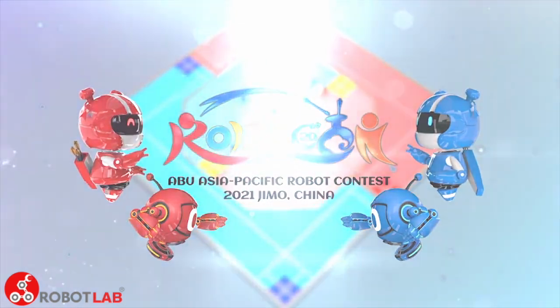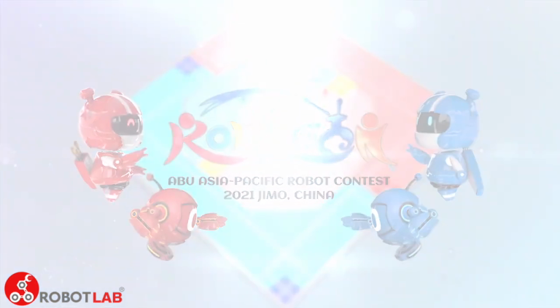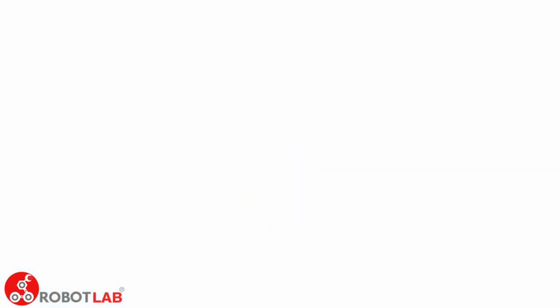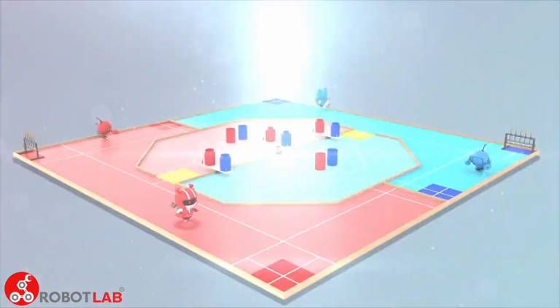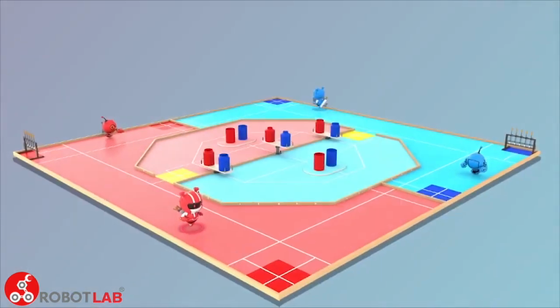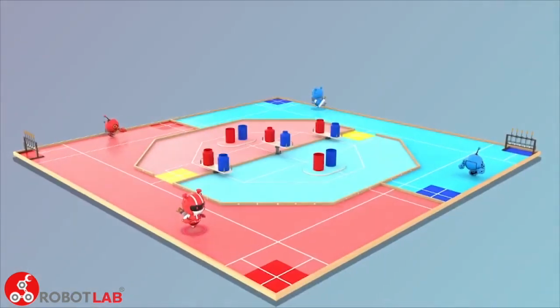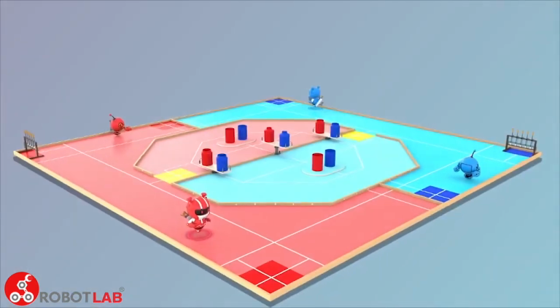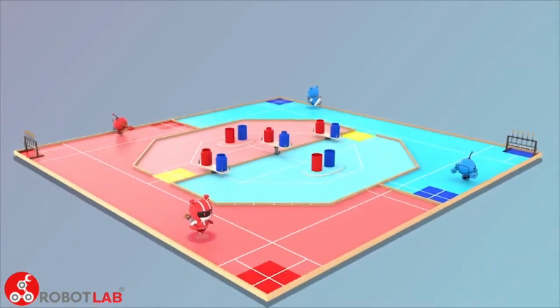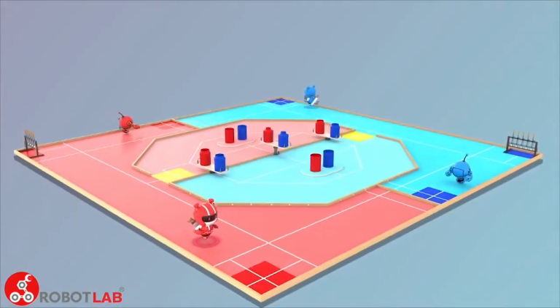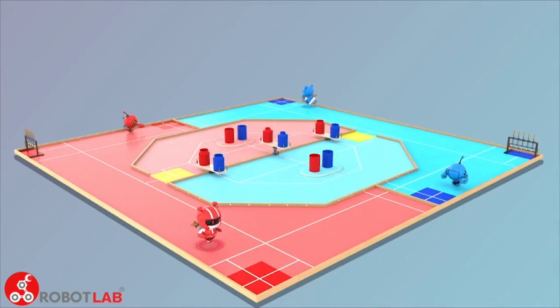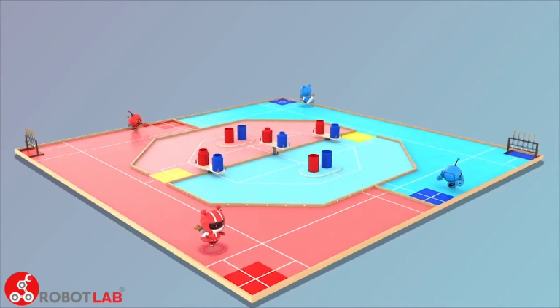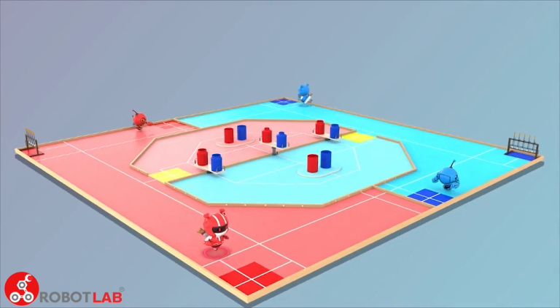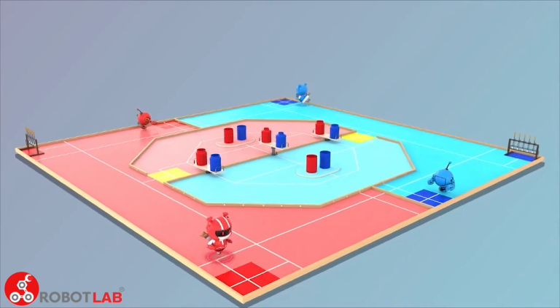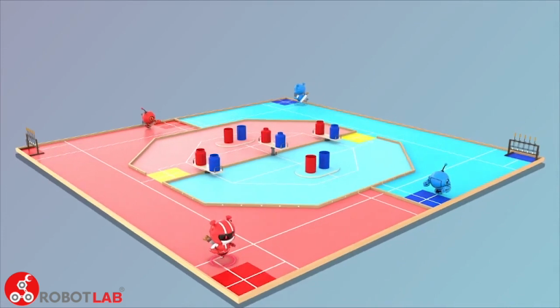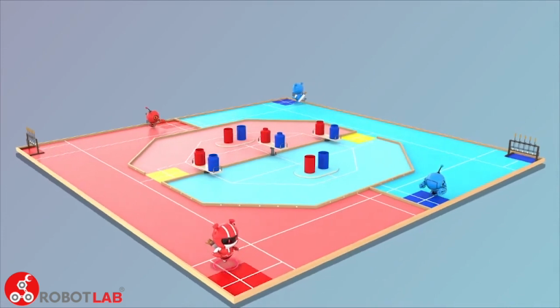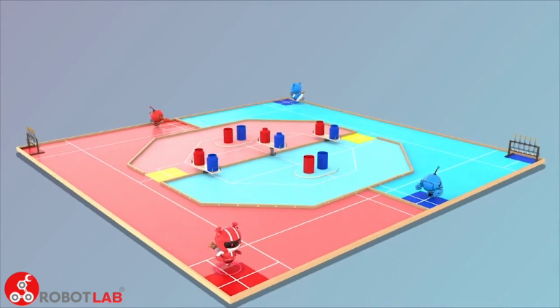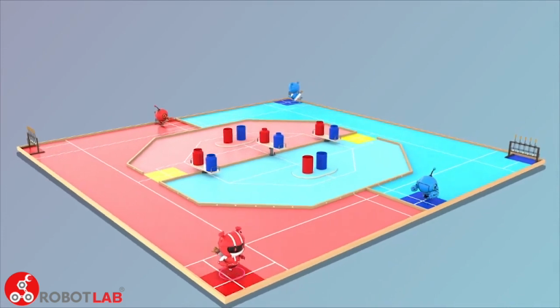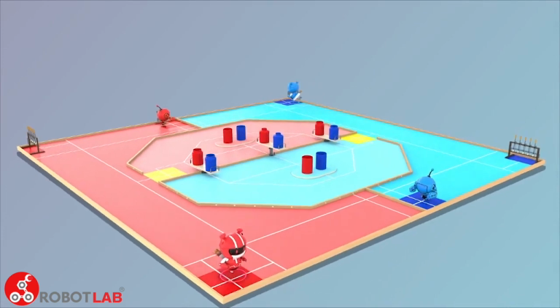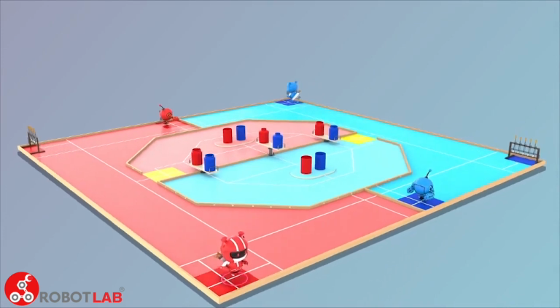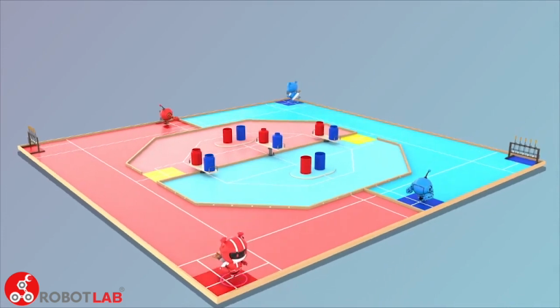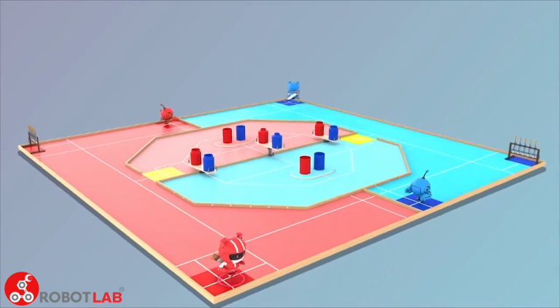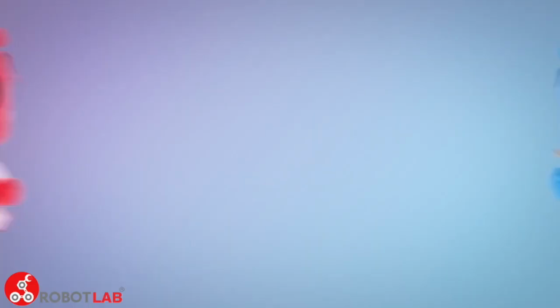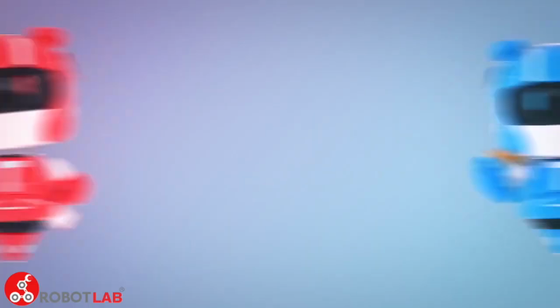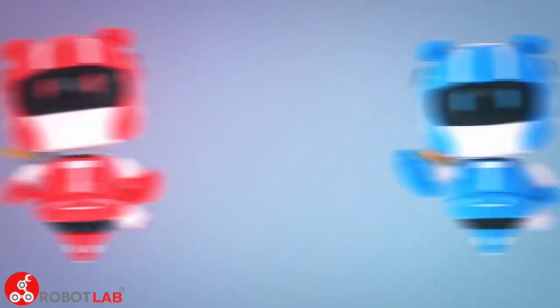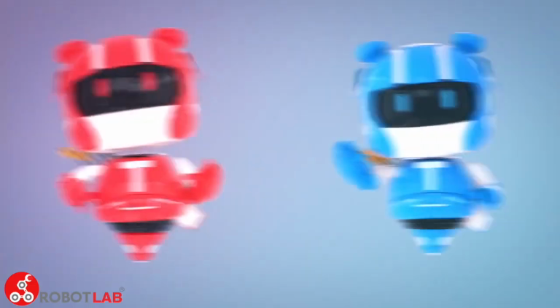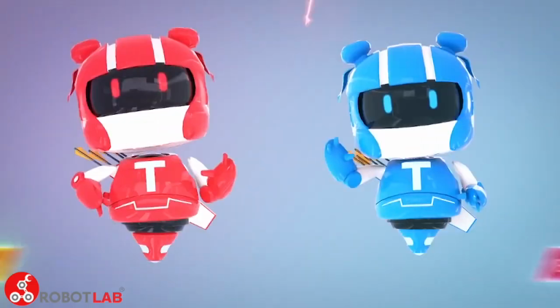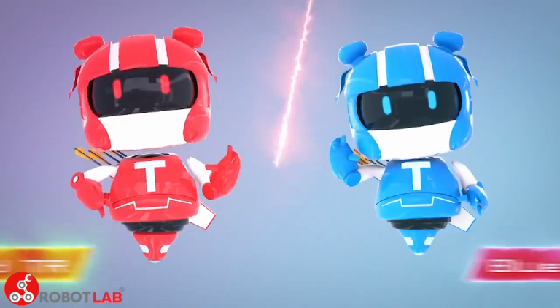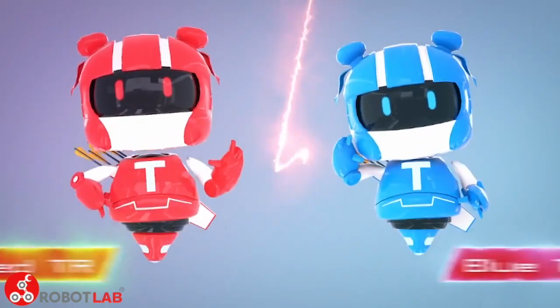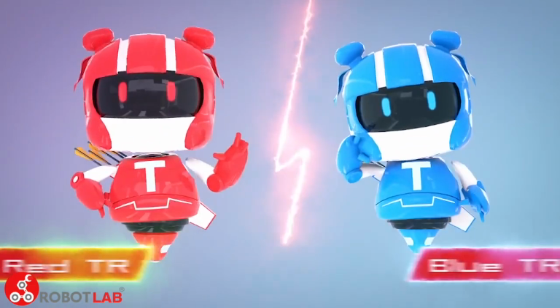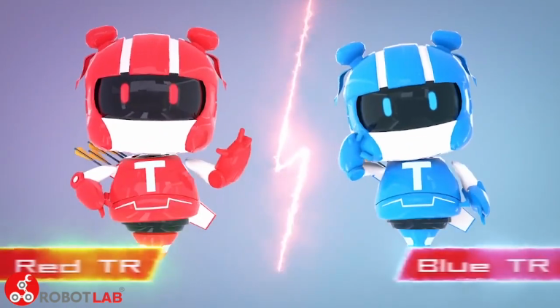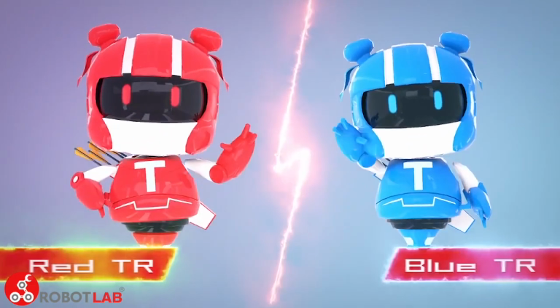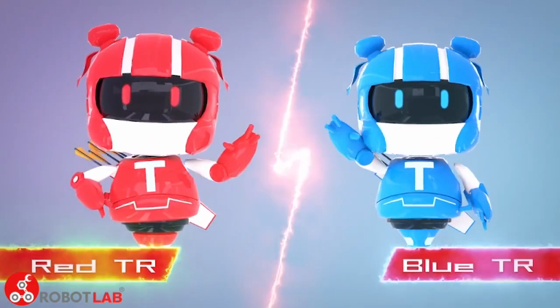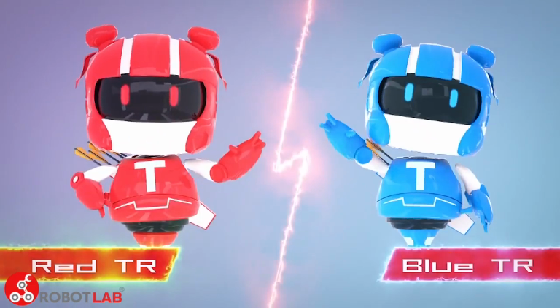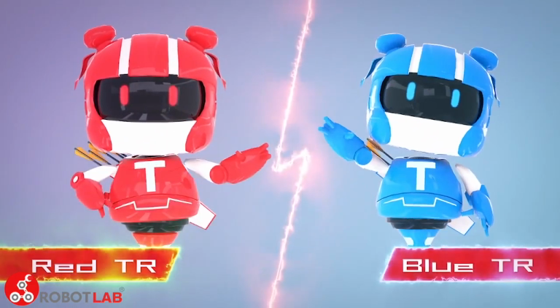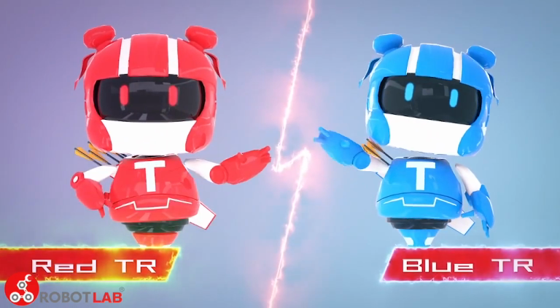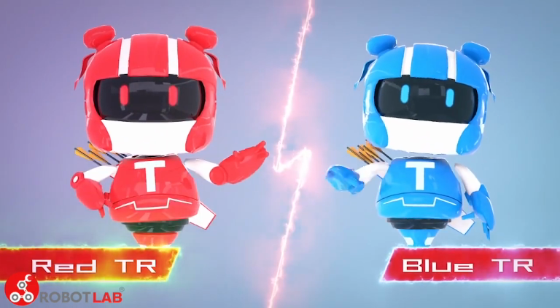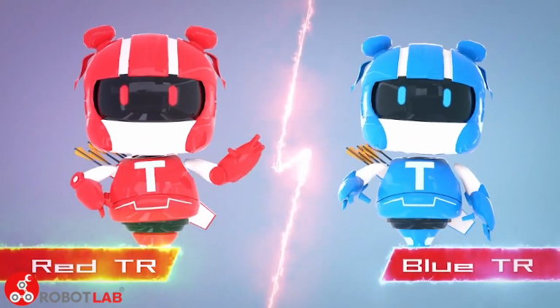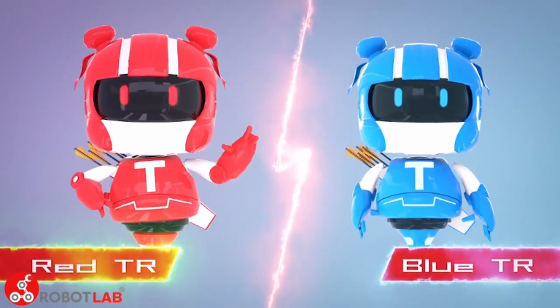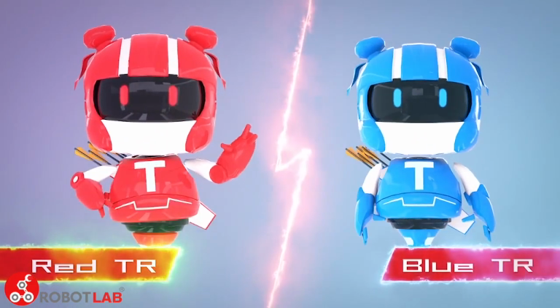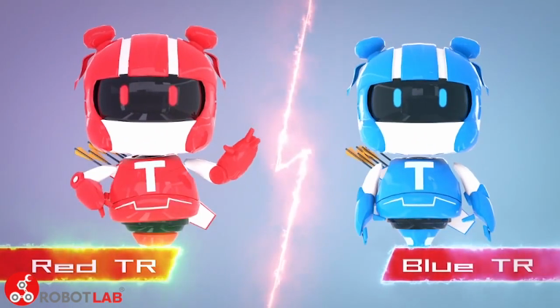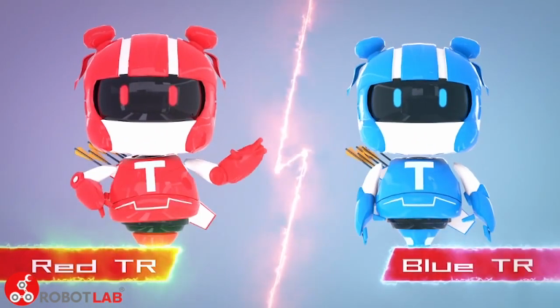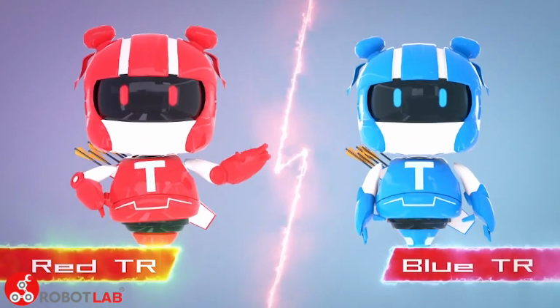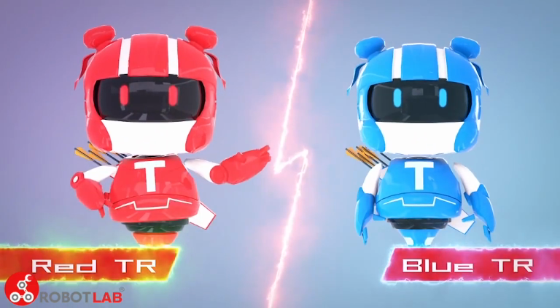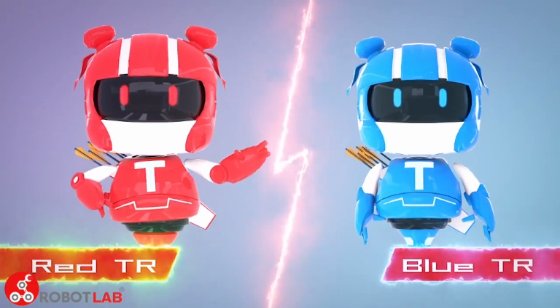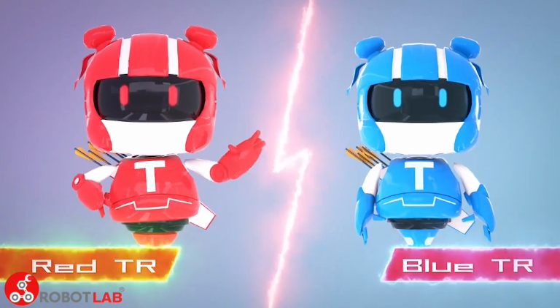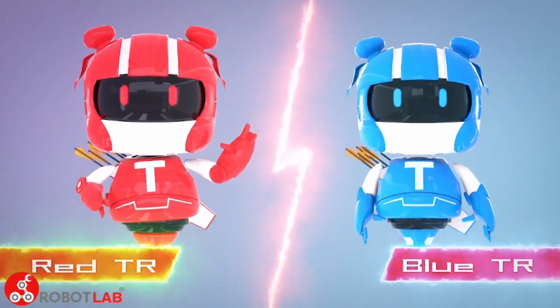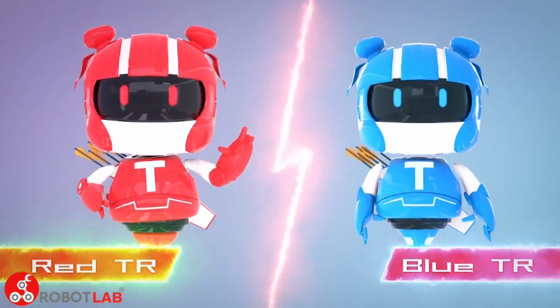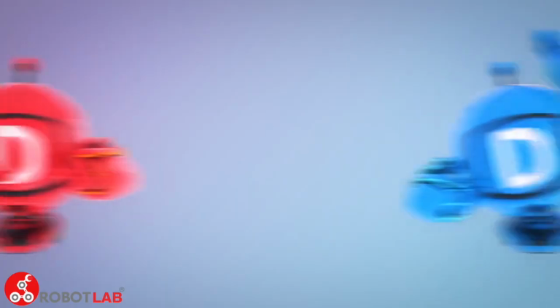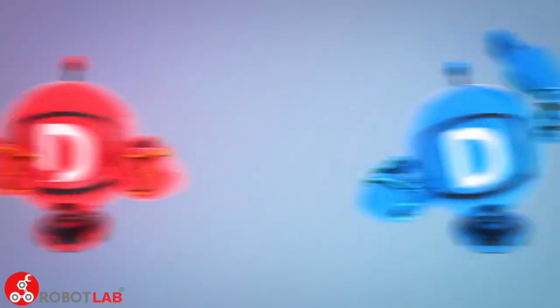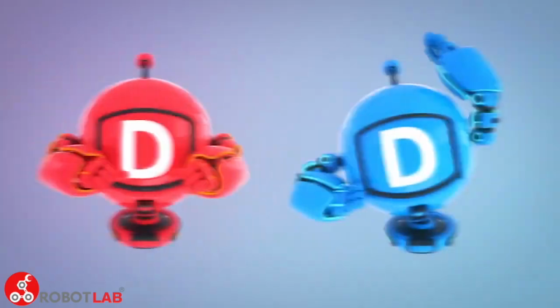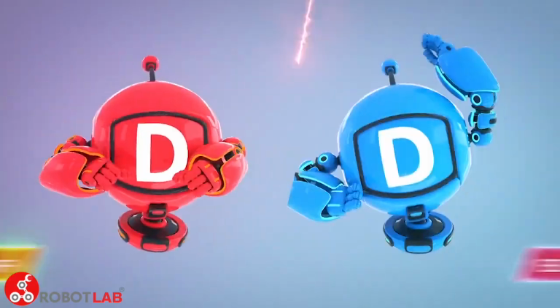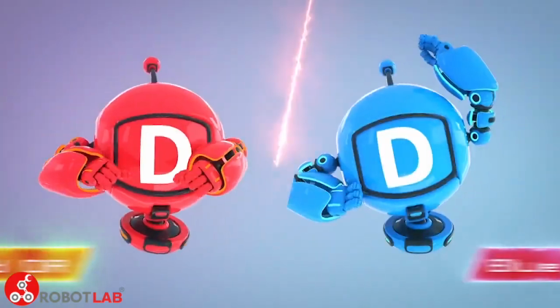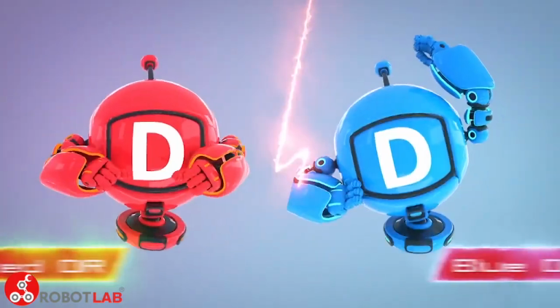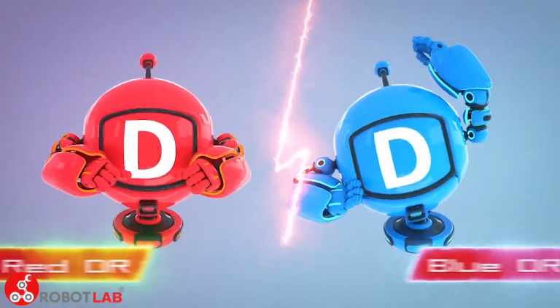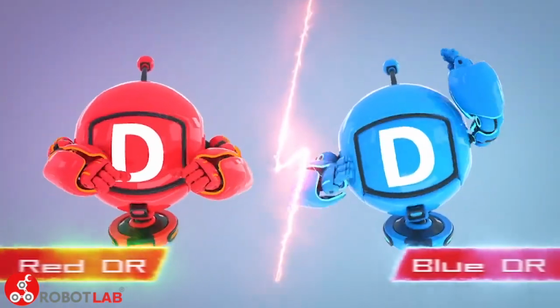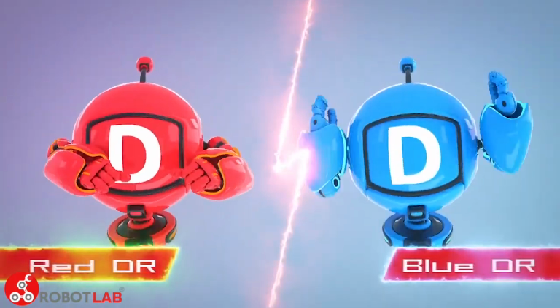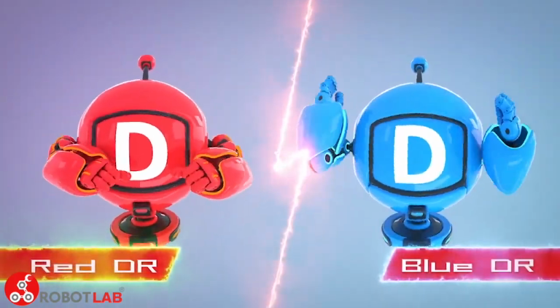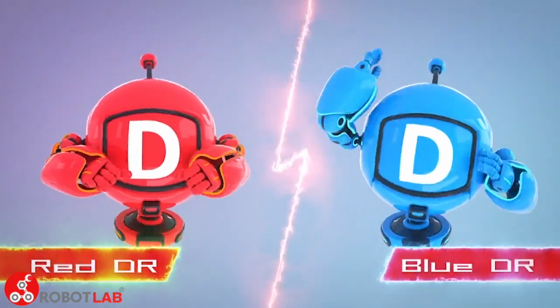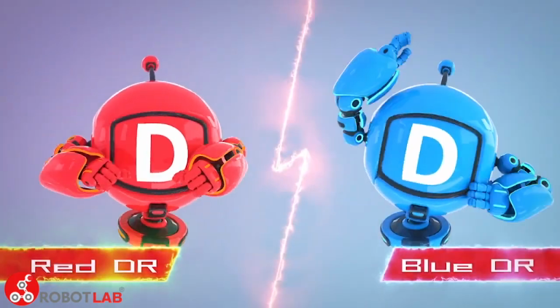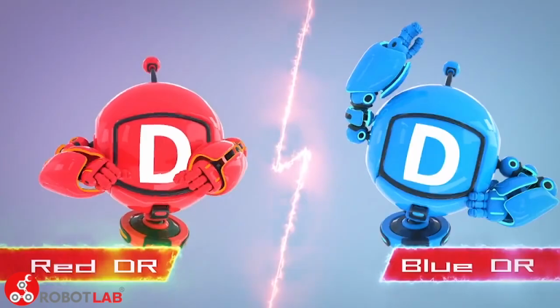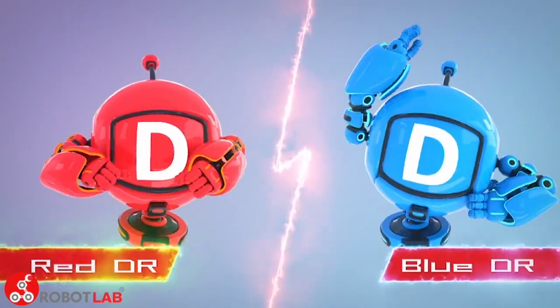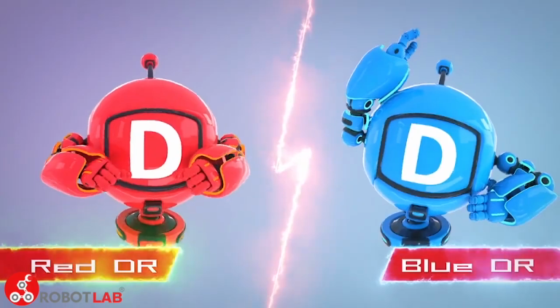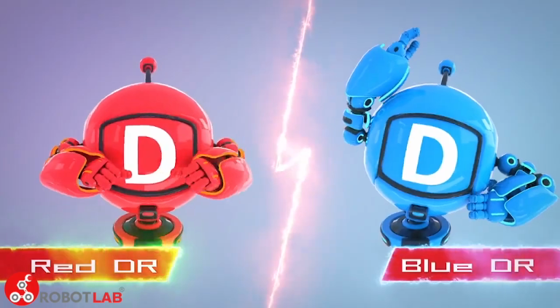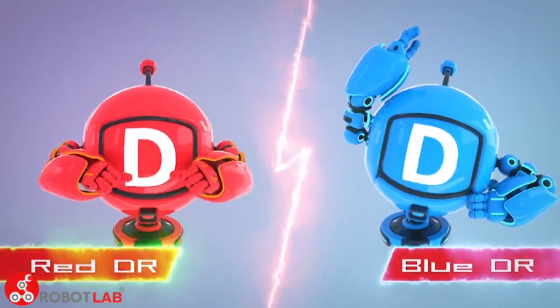The game is between red and blue teams. Each team has a throwing robot, TR, and a defensive robot, DR.